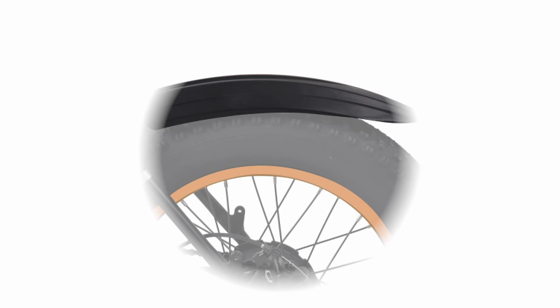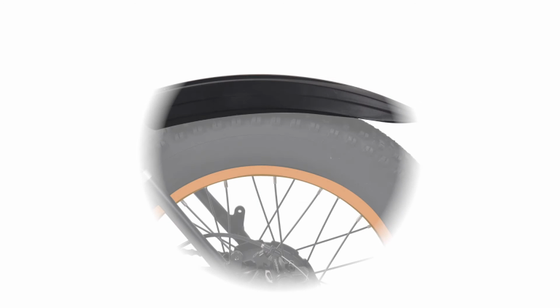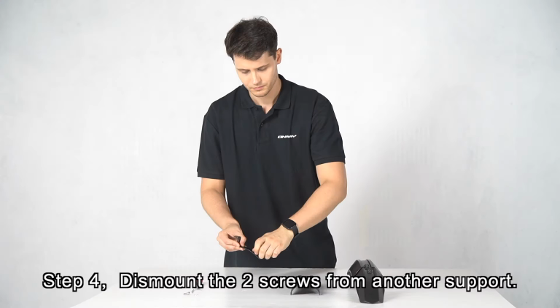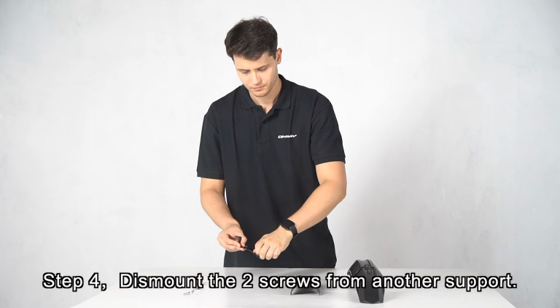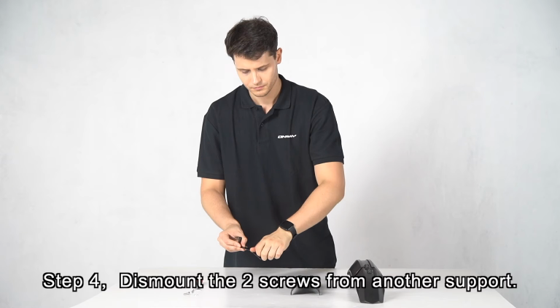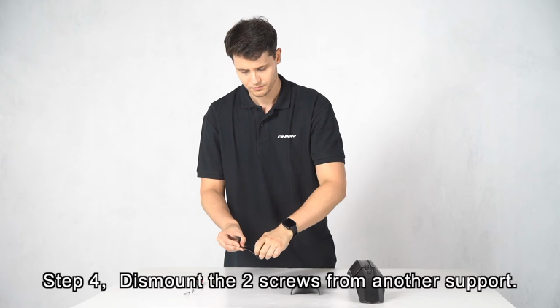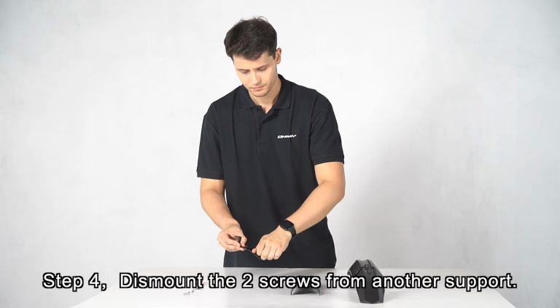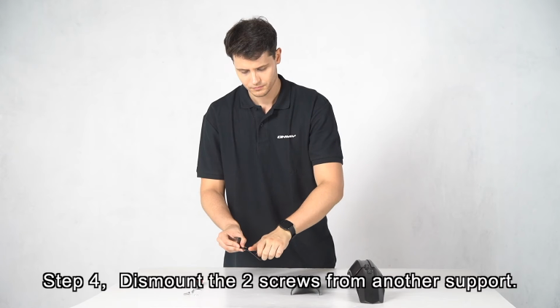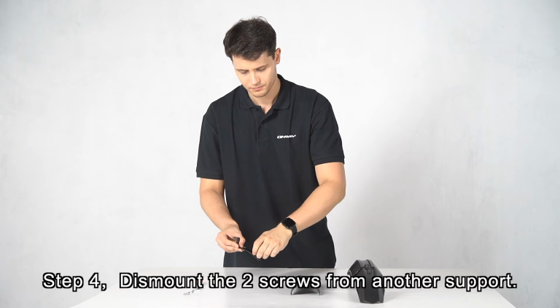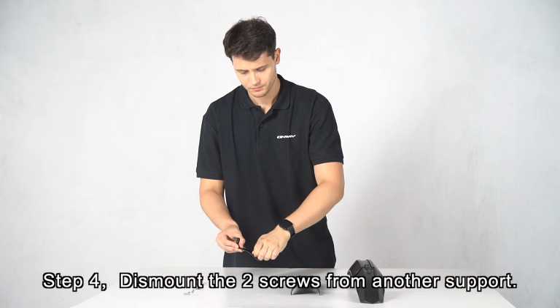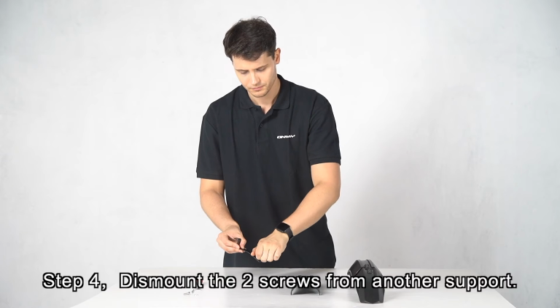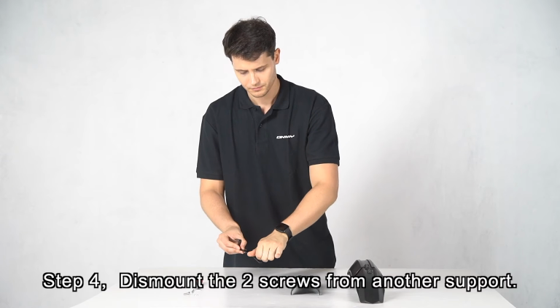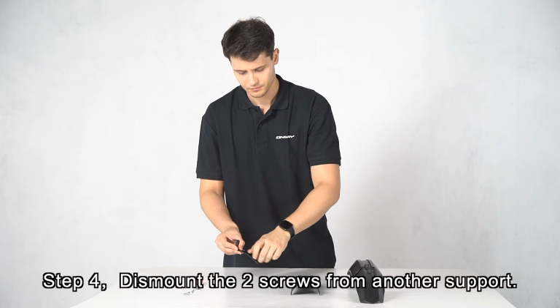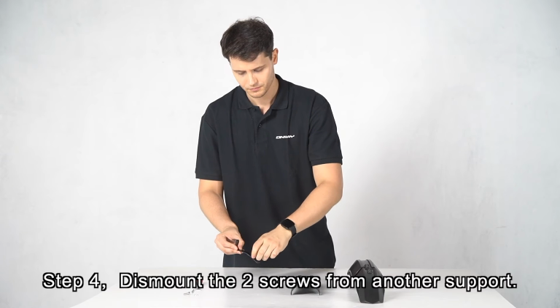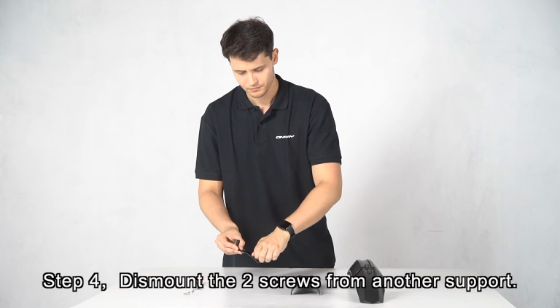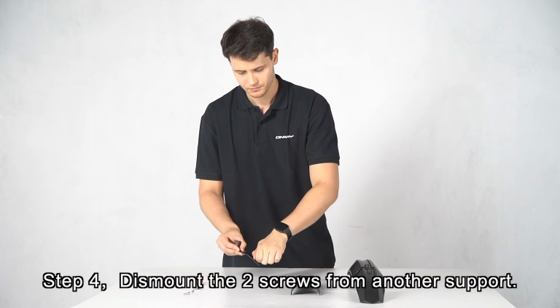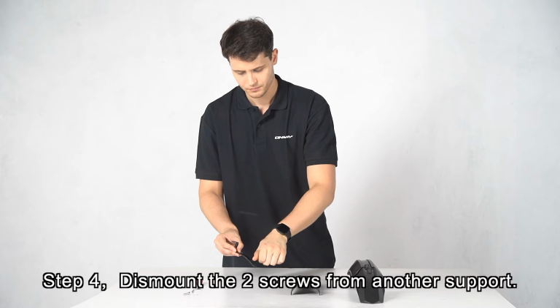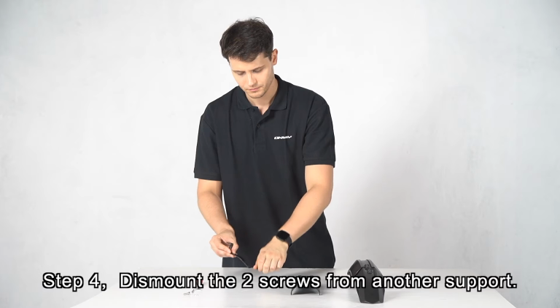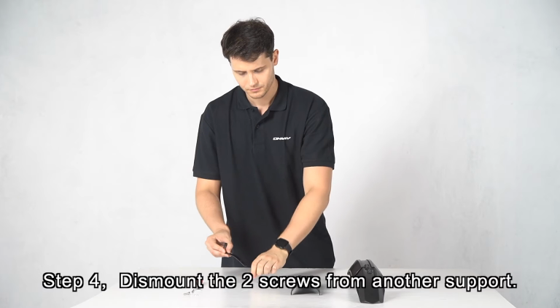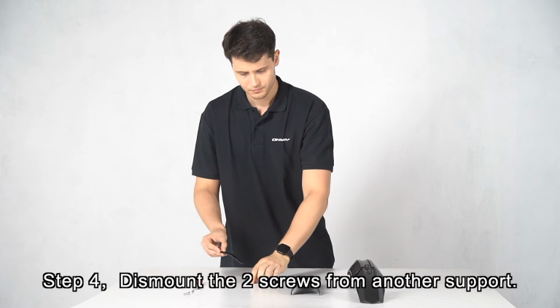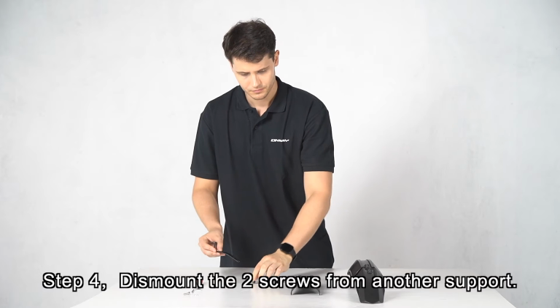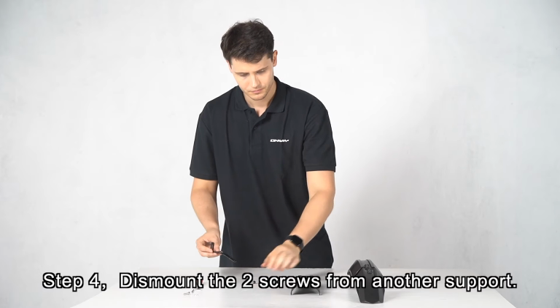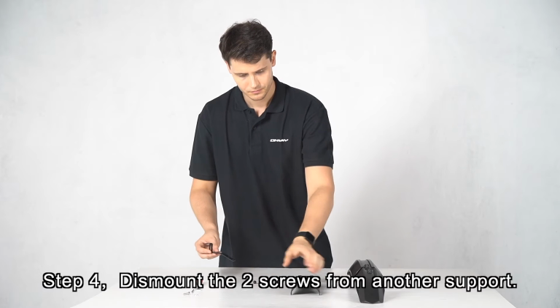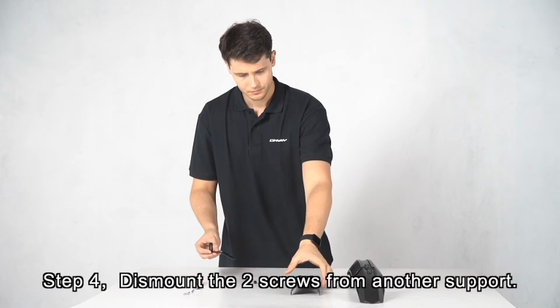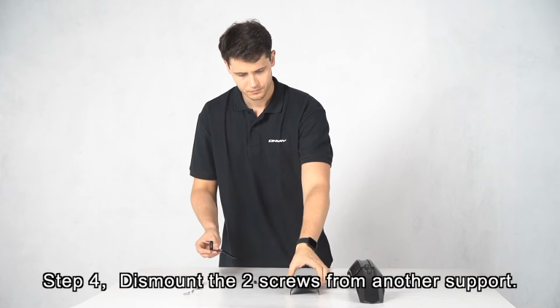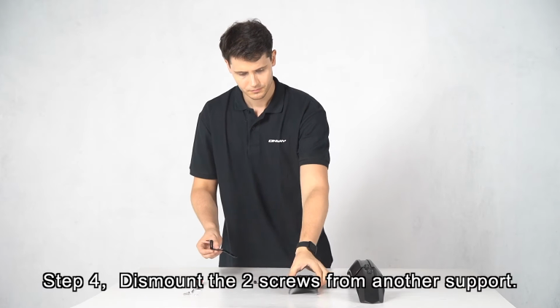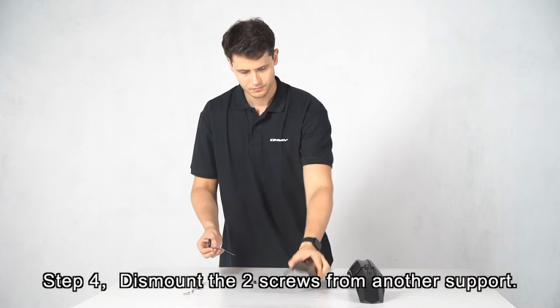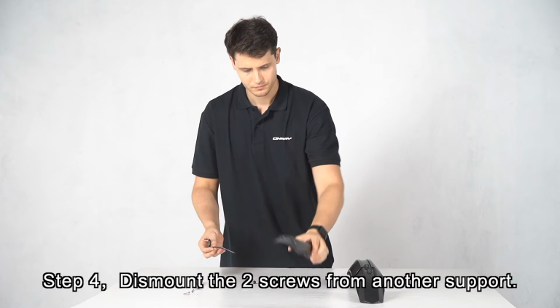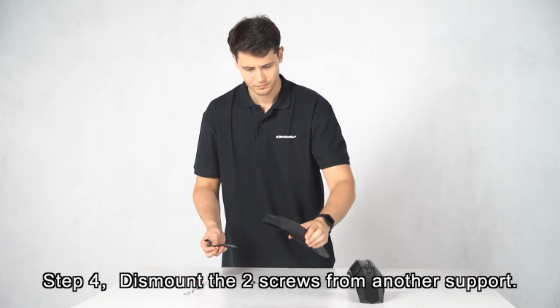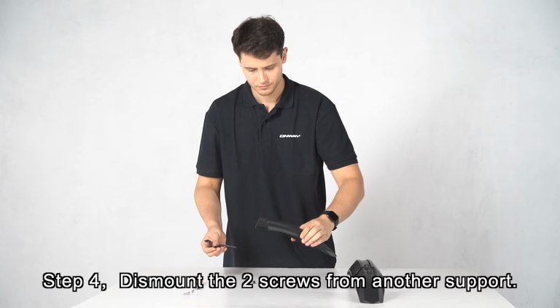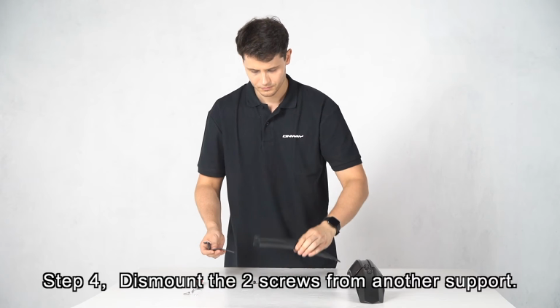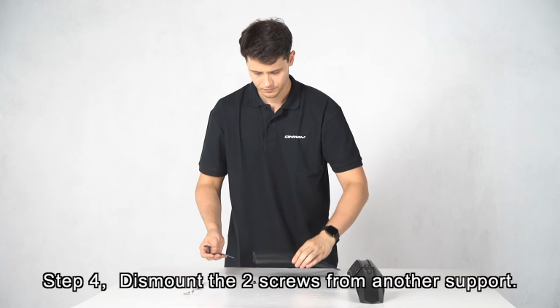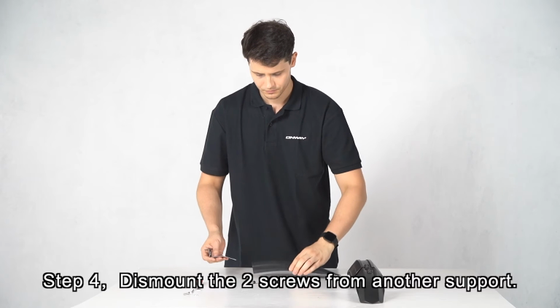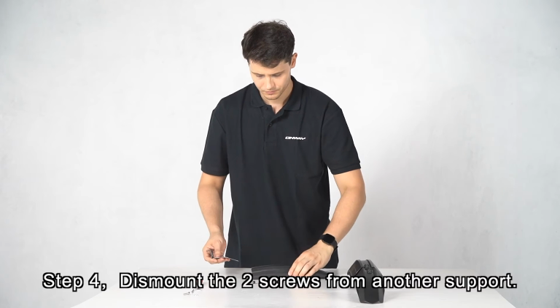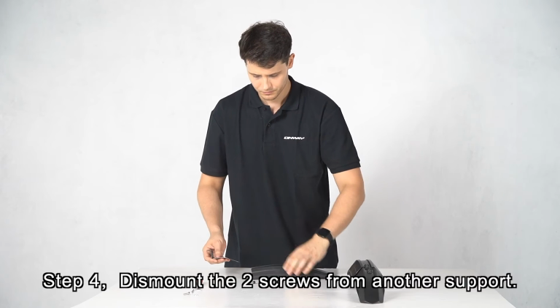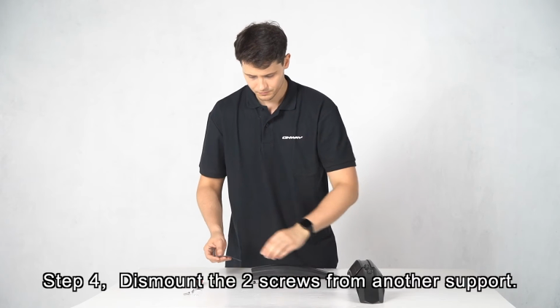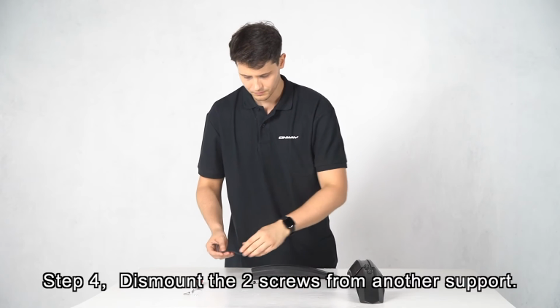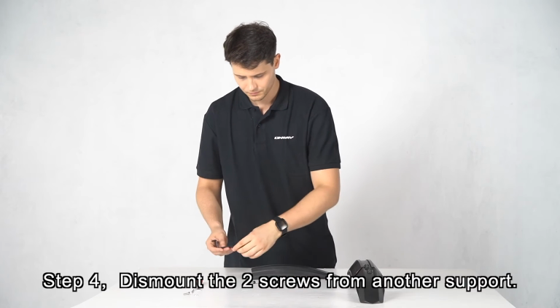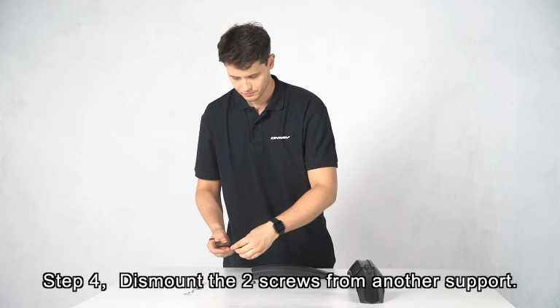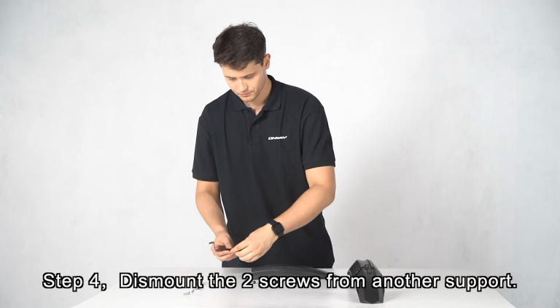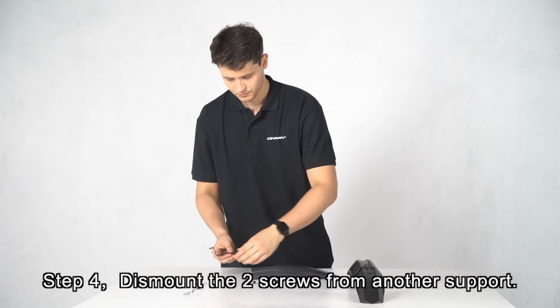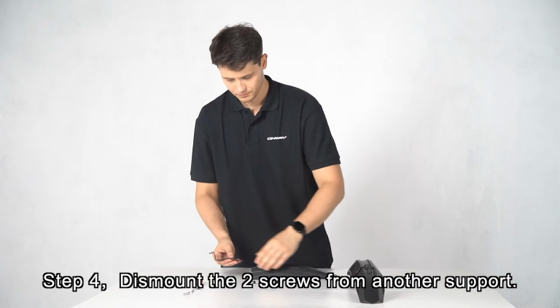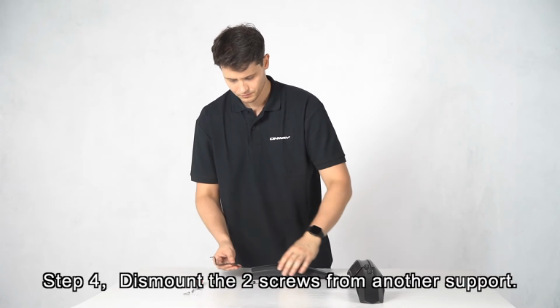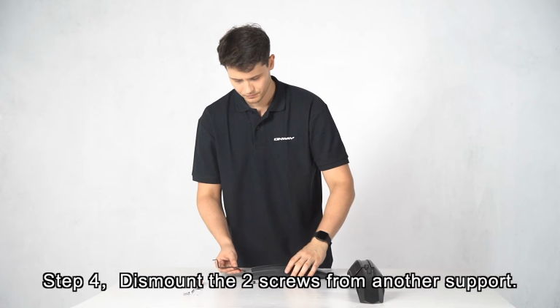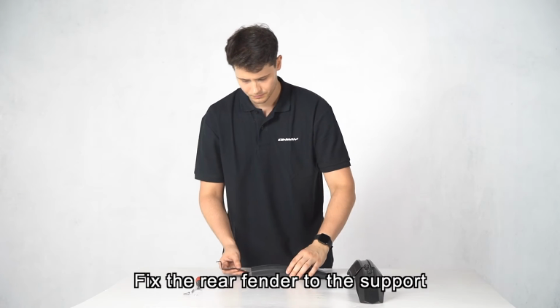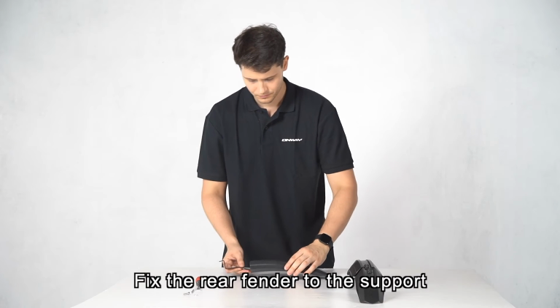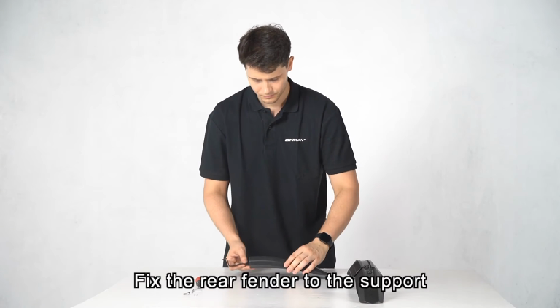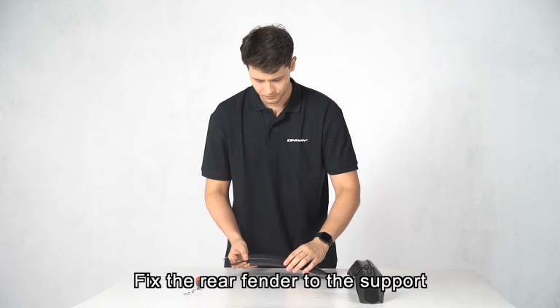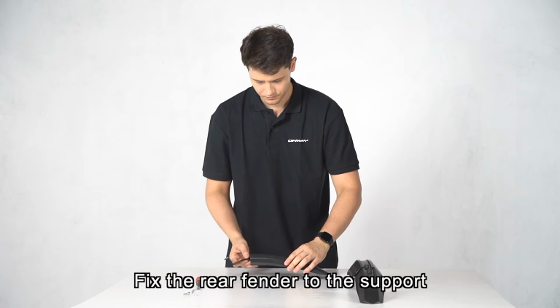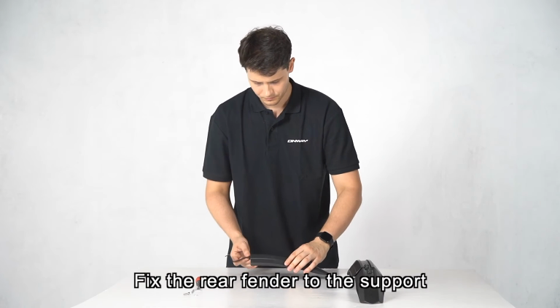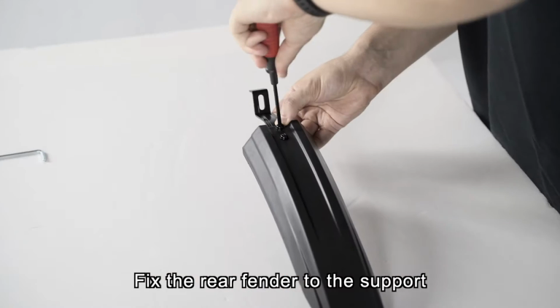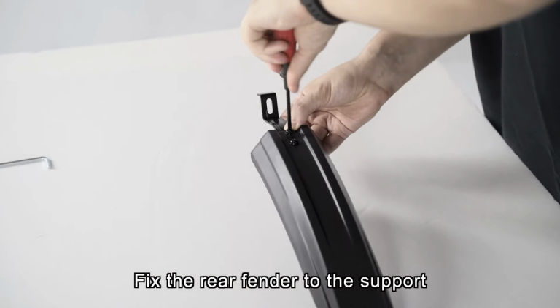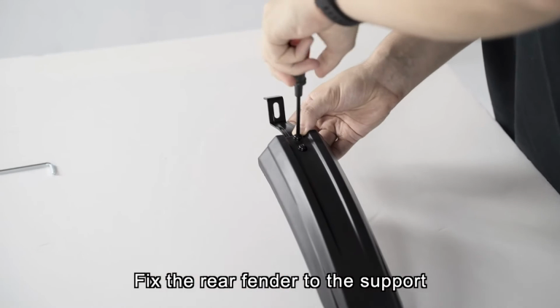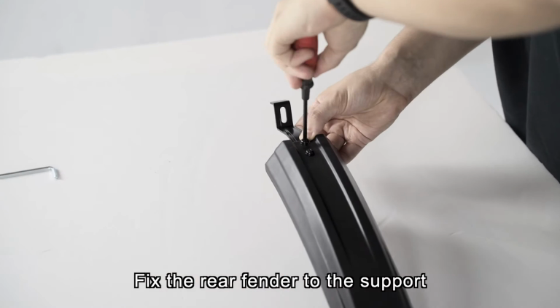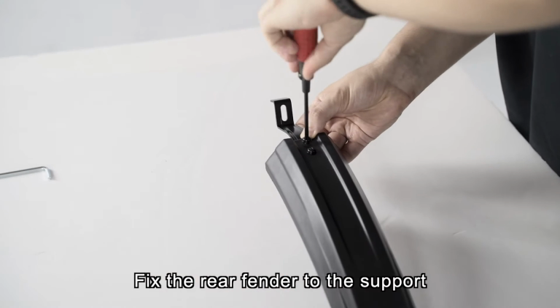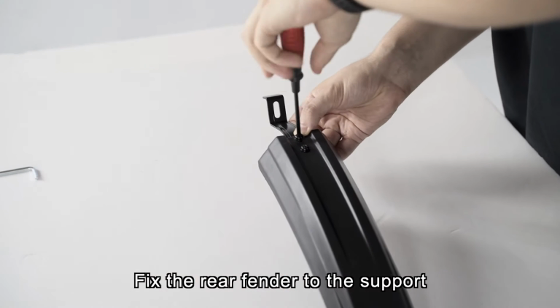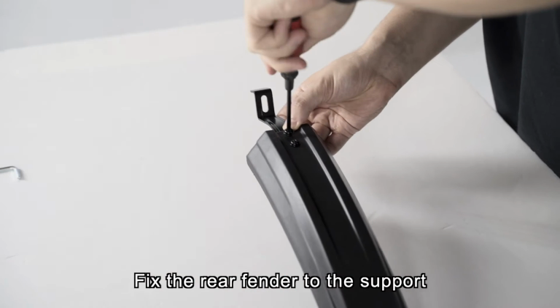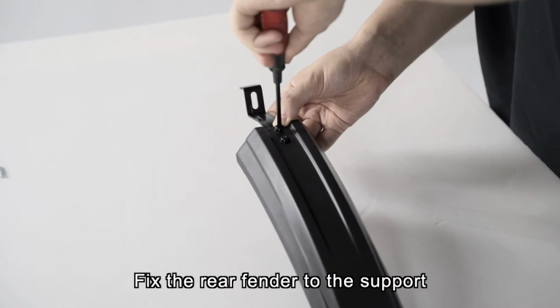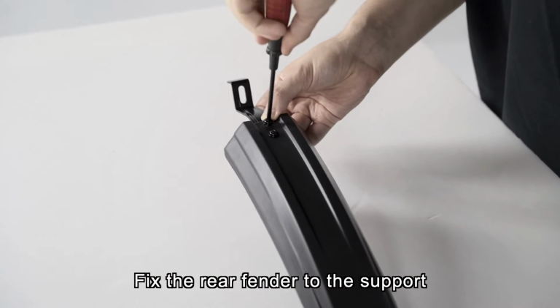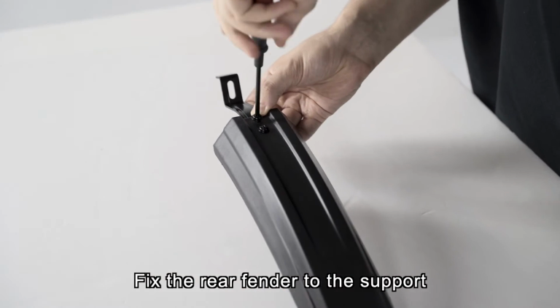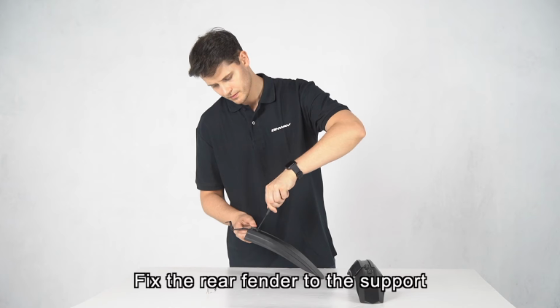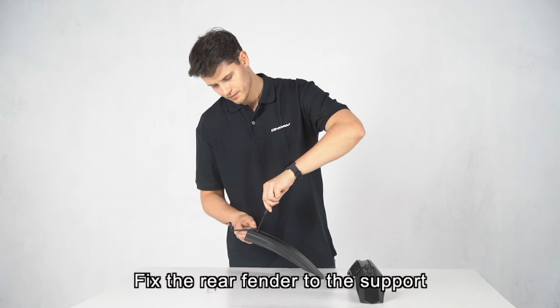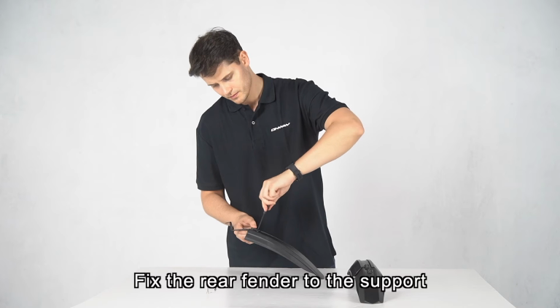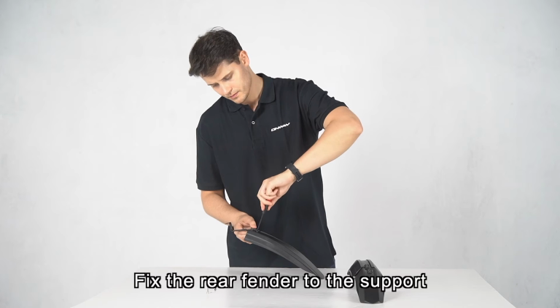Step 4: Dismount the two screws from another support. Fix the rear fender to the support.